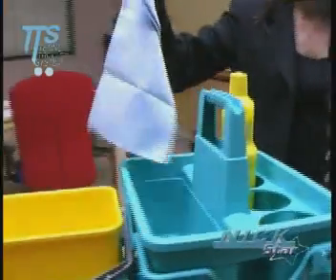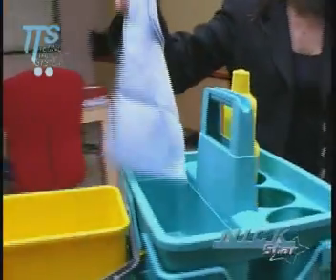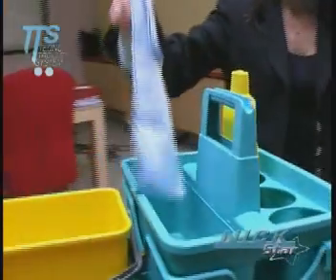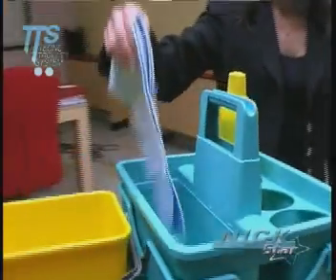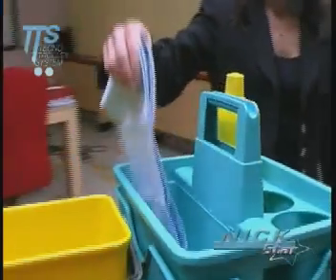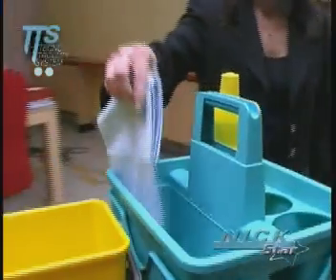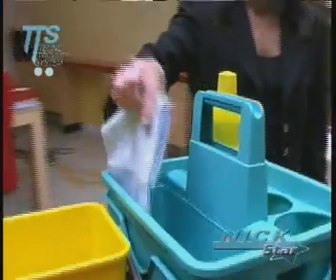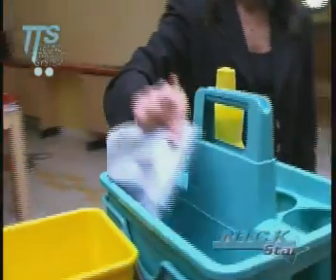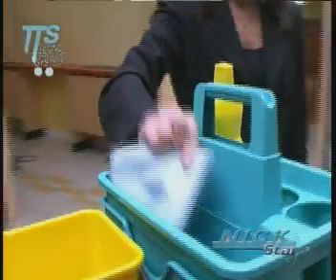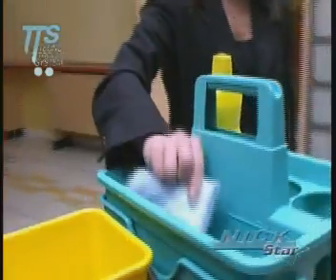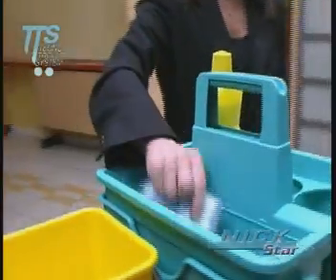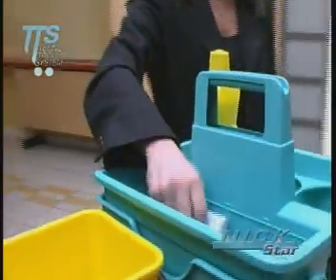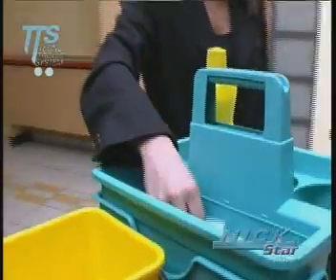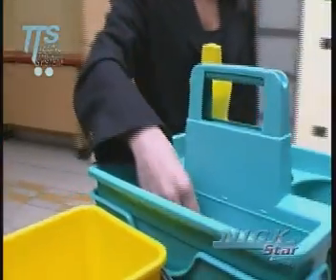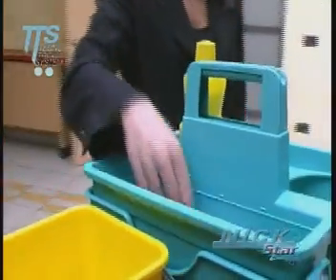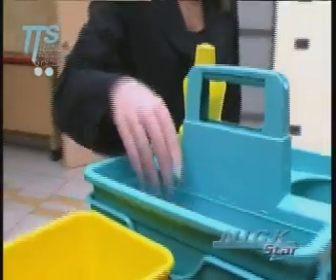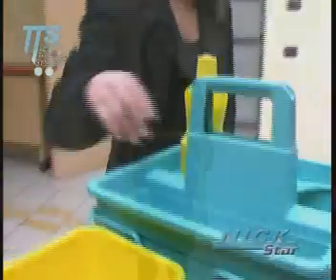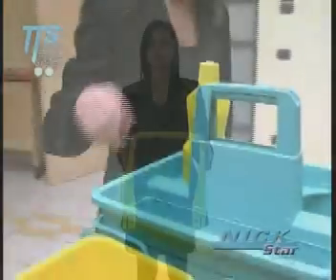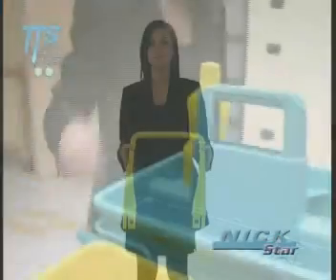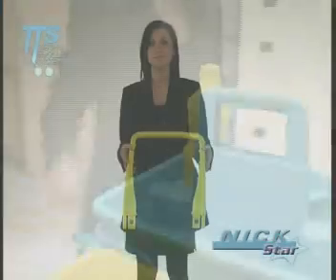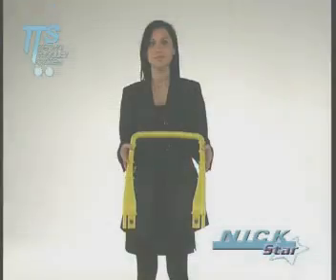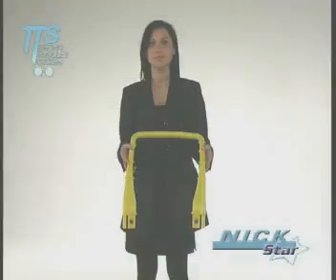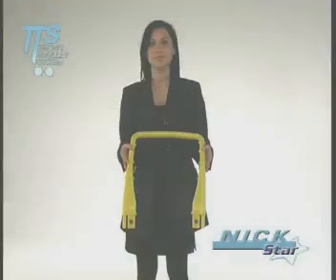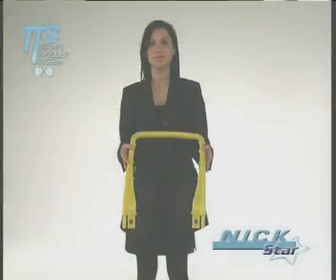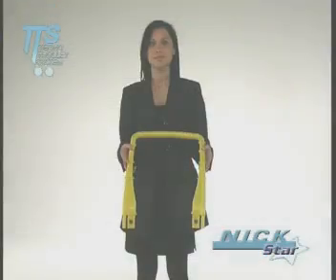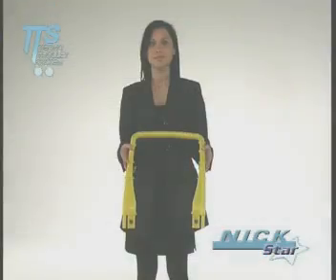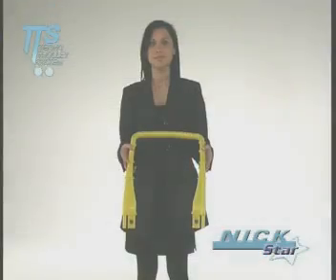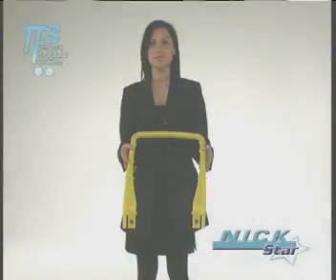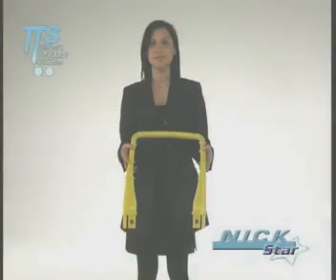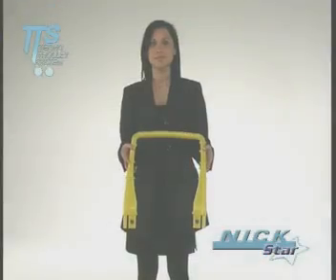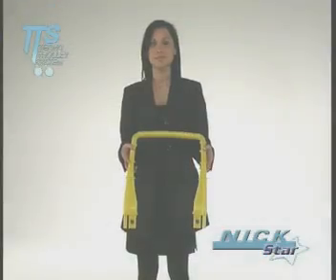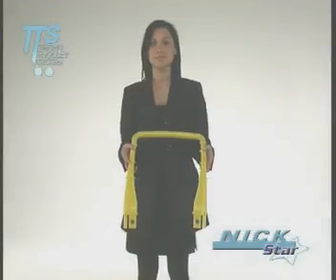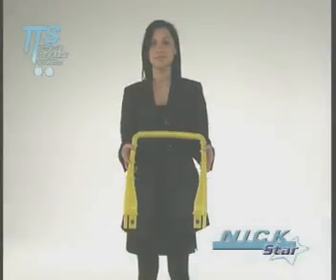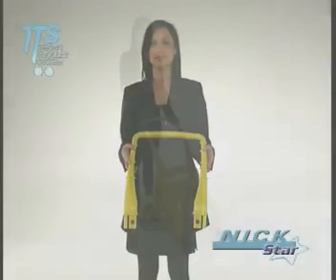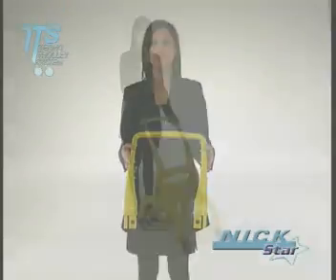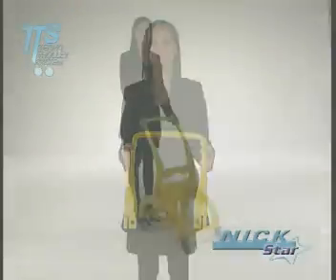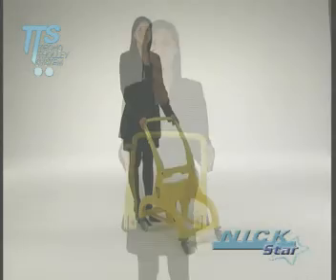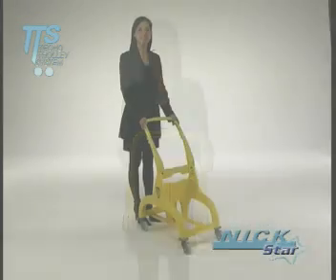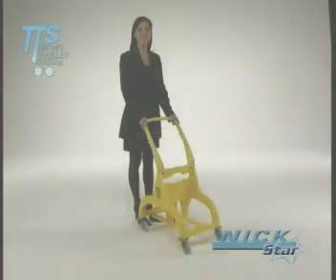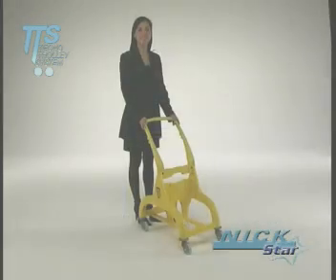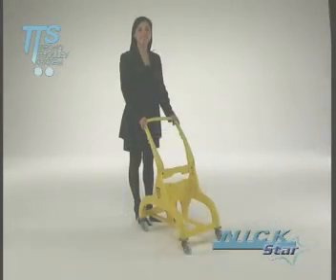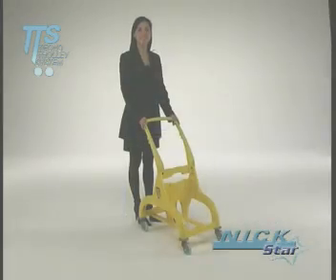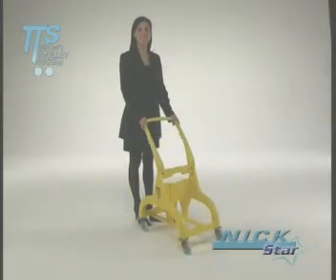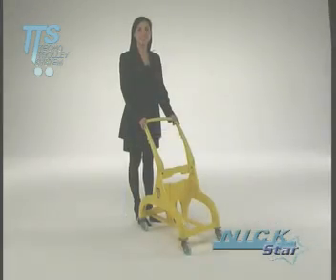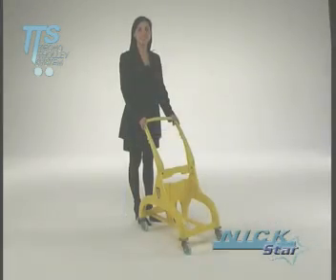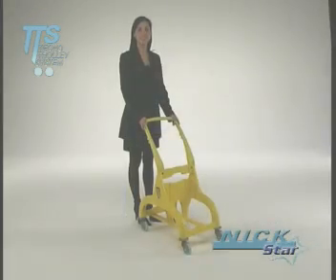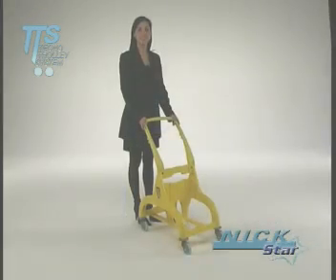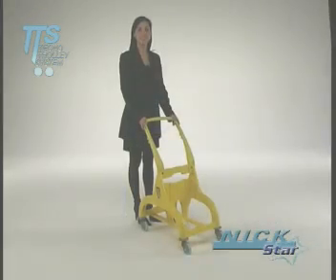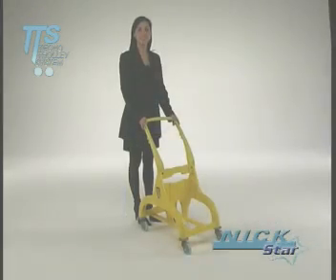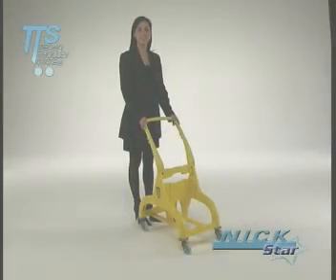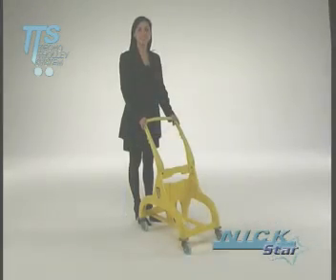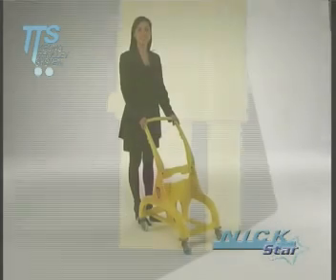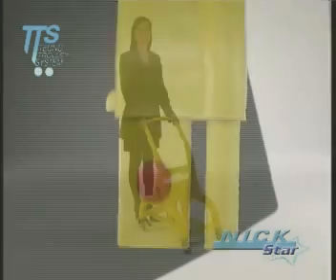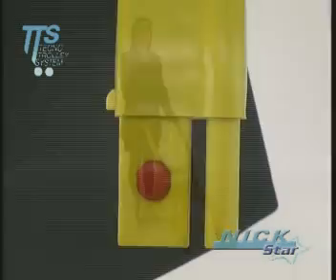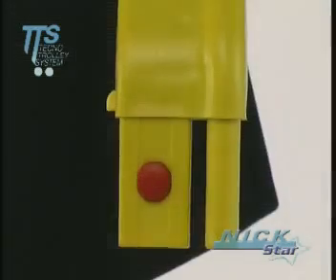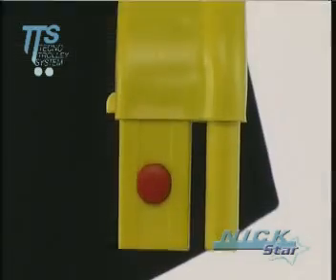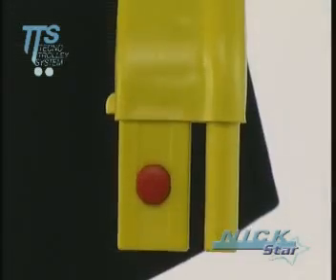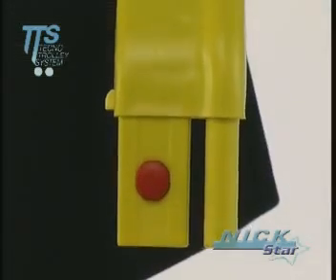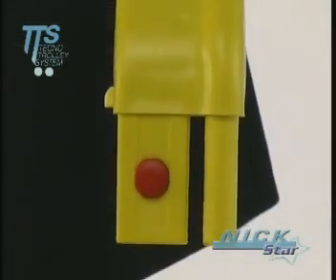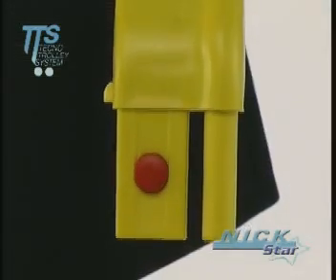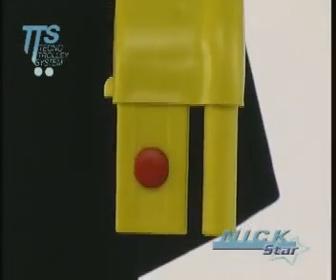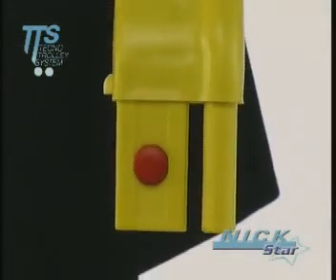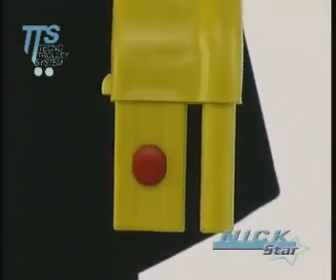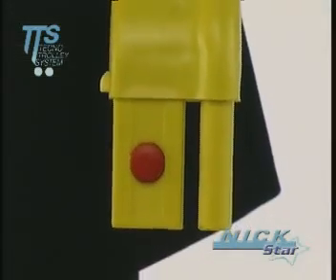Assembly time is reduced to a minimum thanks to the fitting slots without screws that result in a simpler structure.